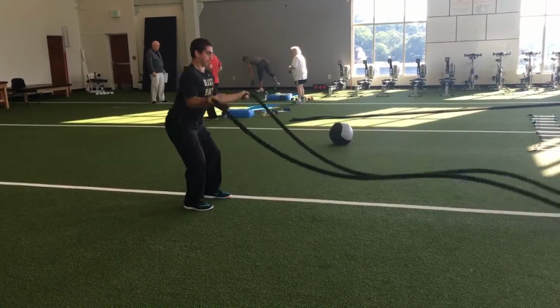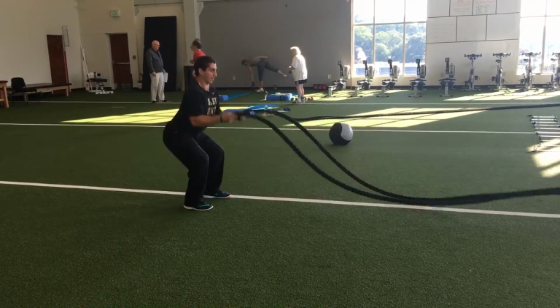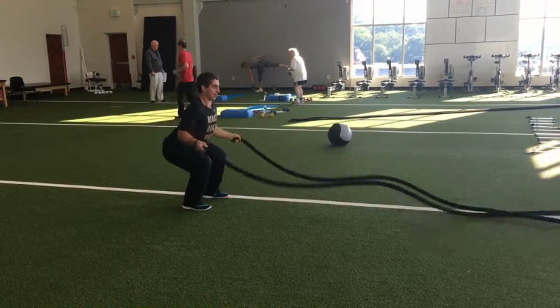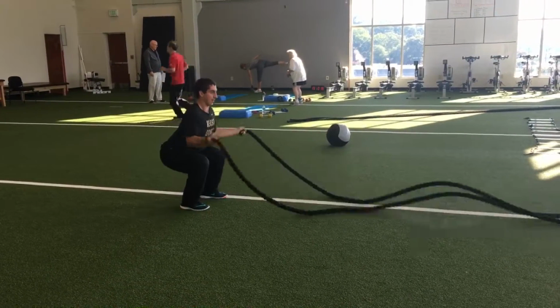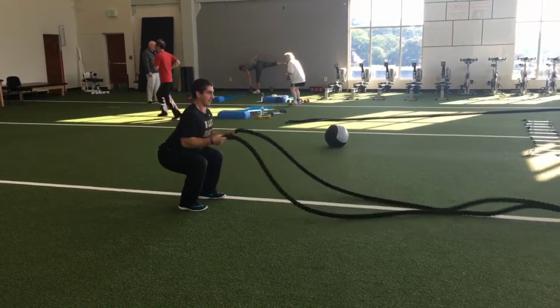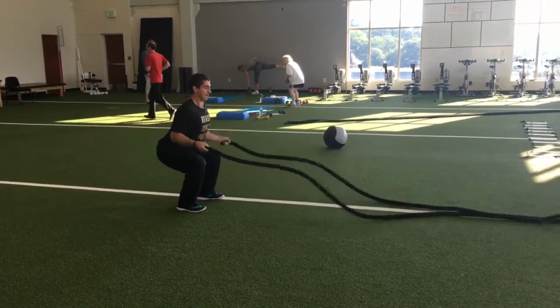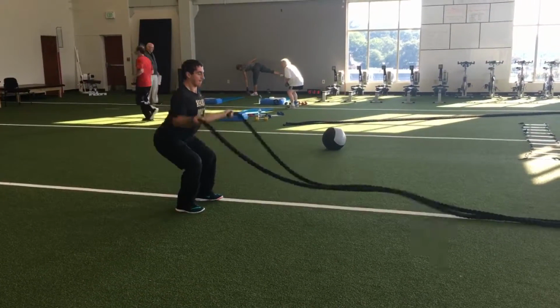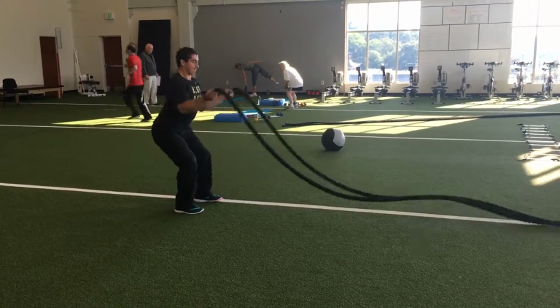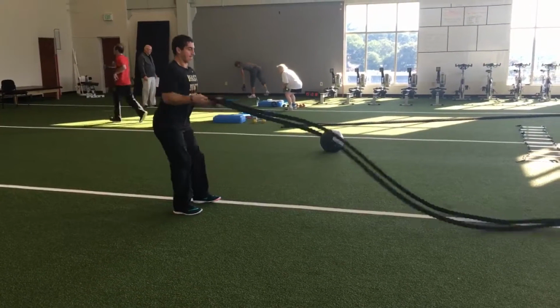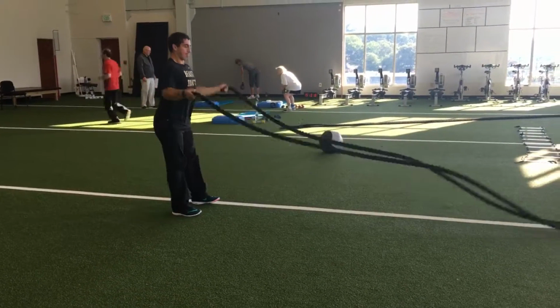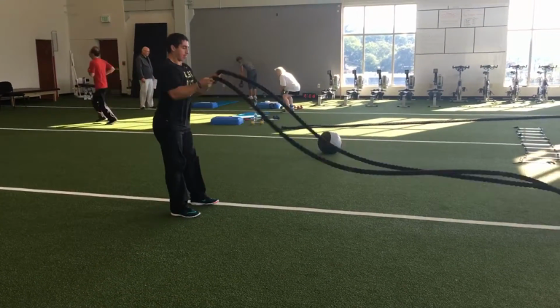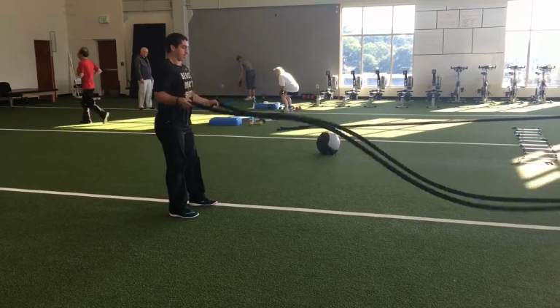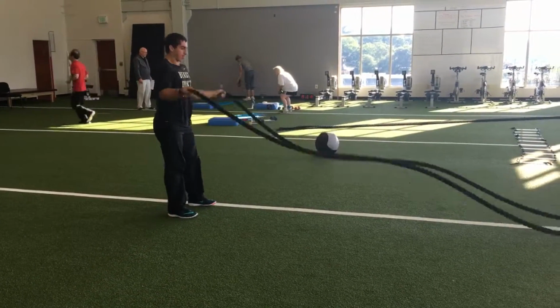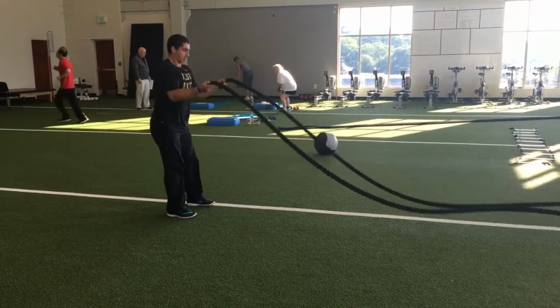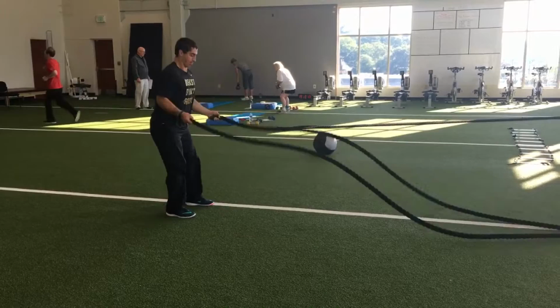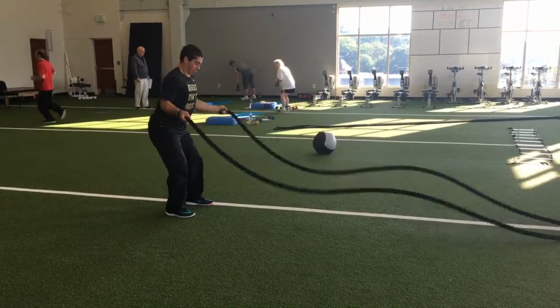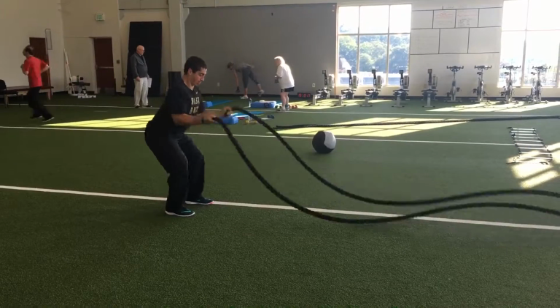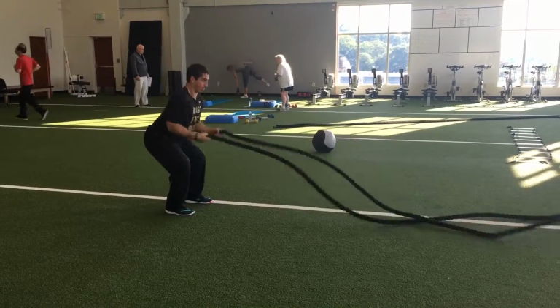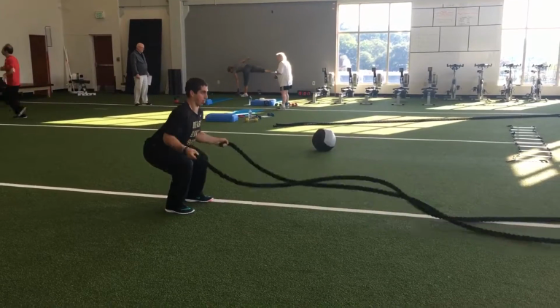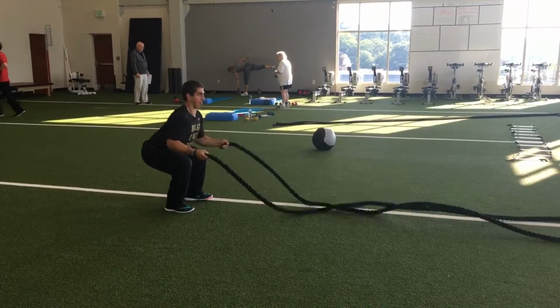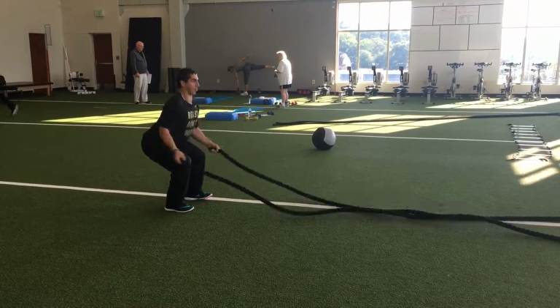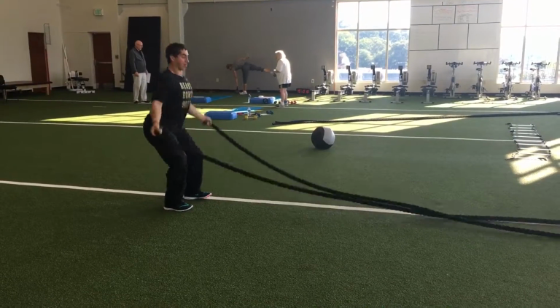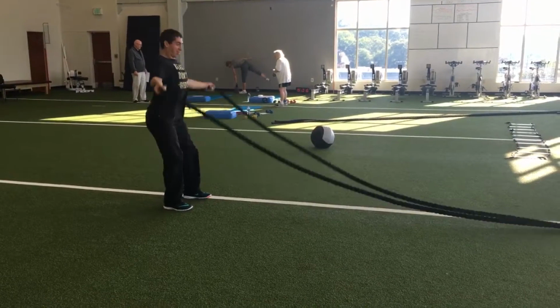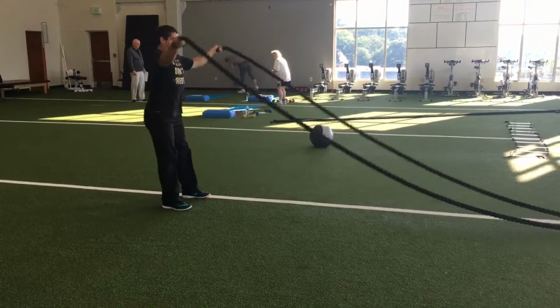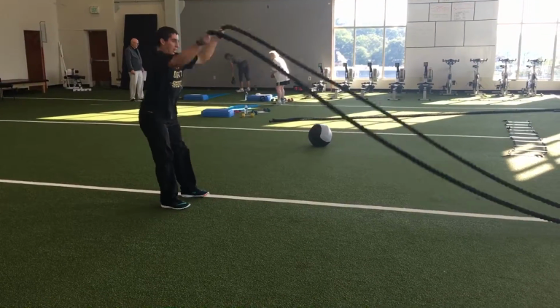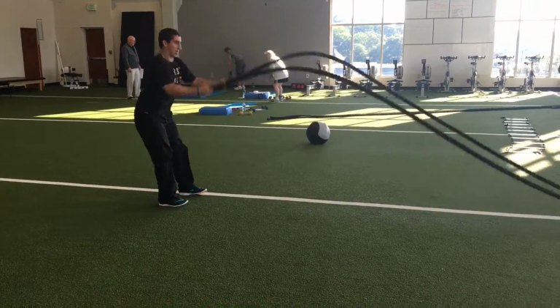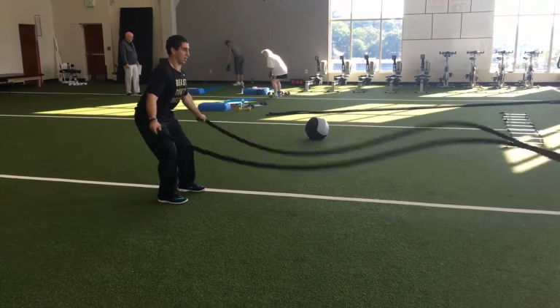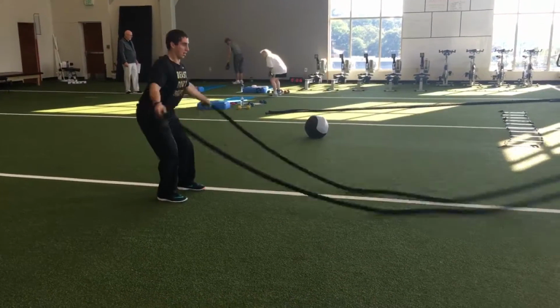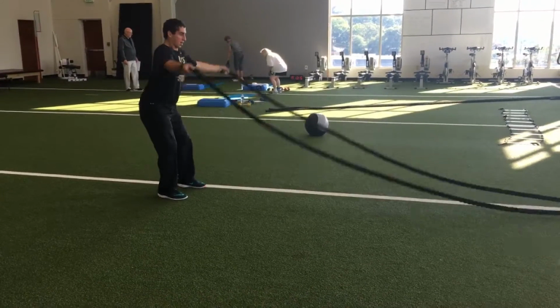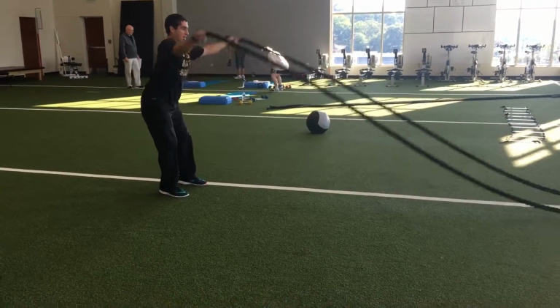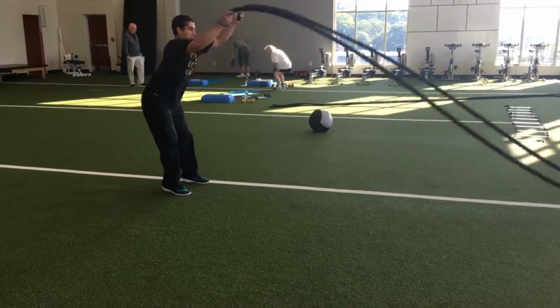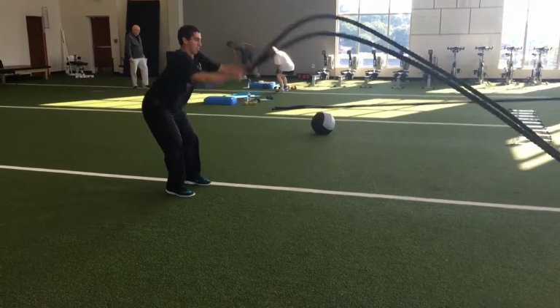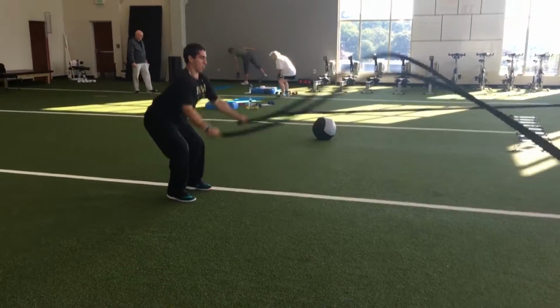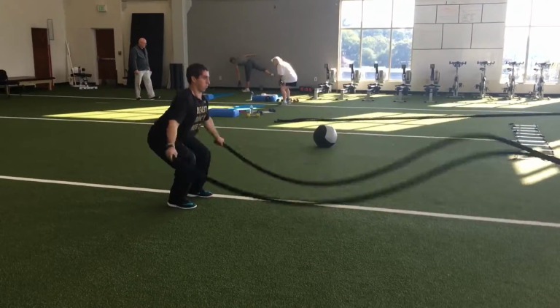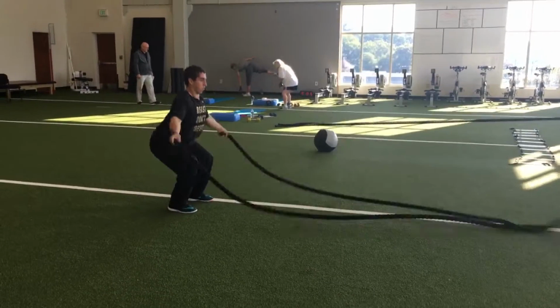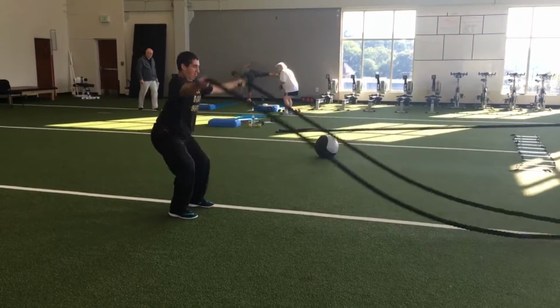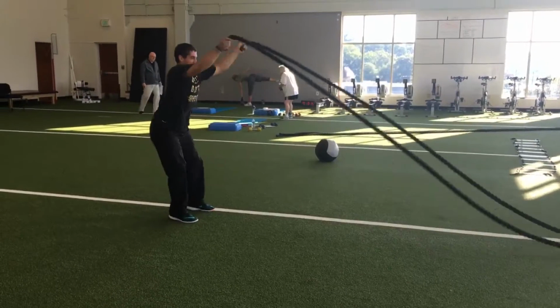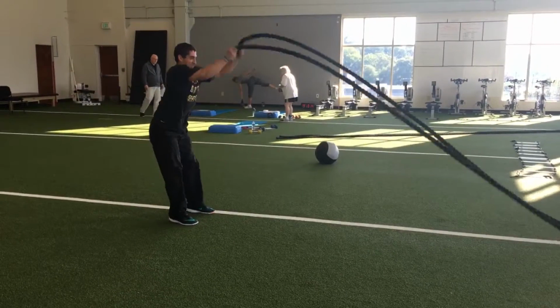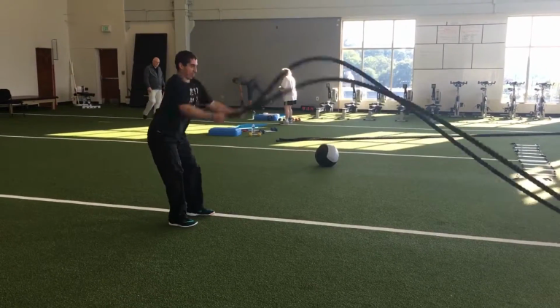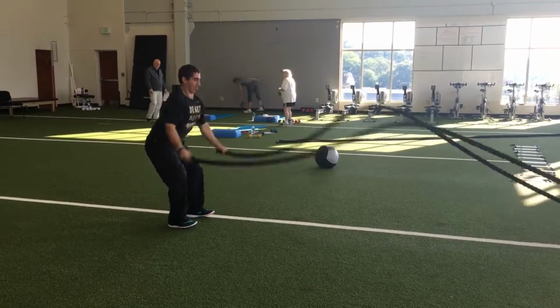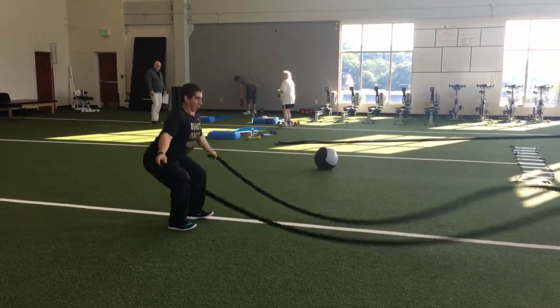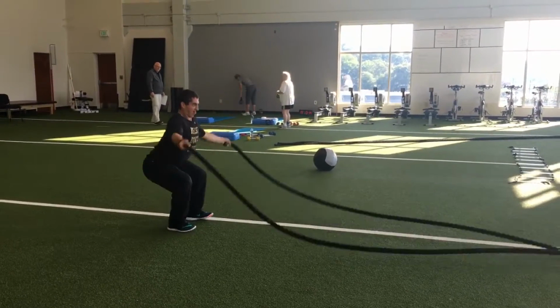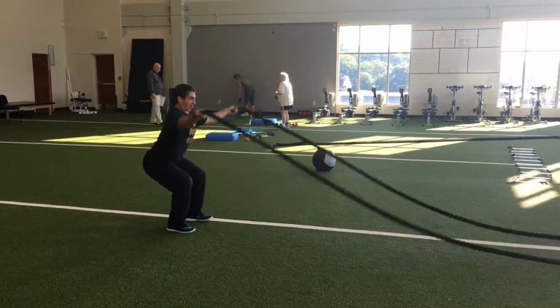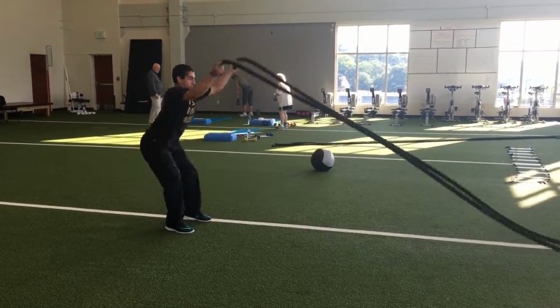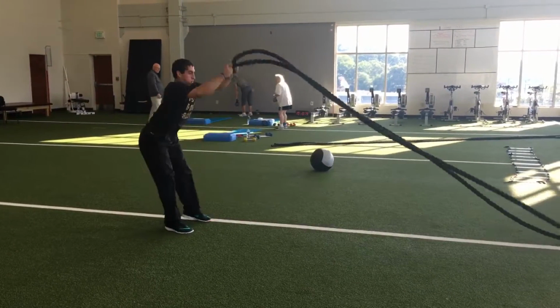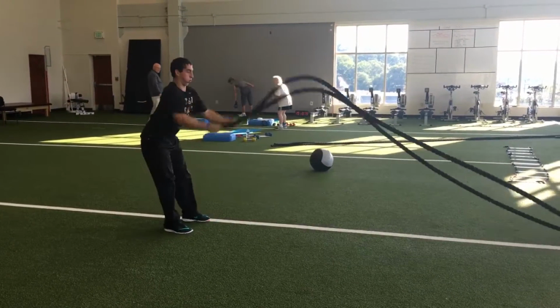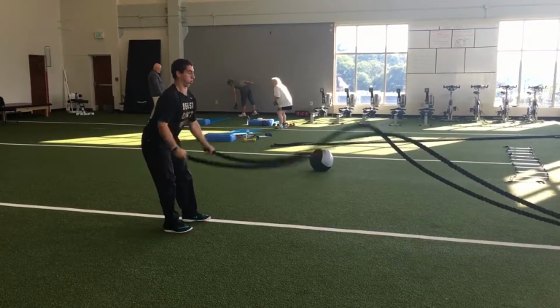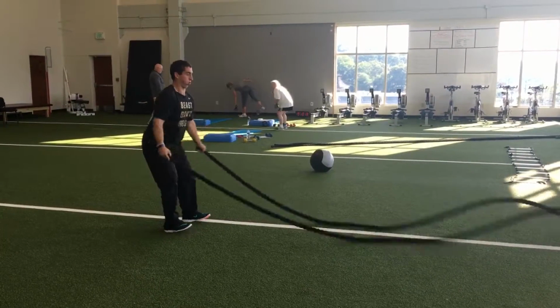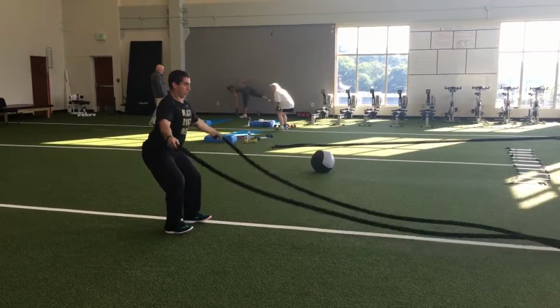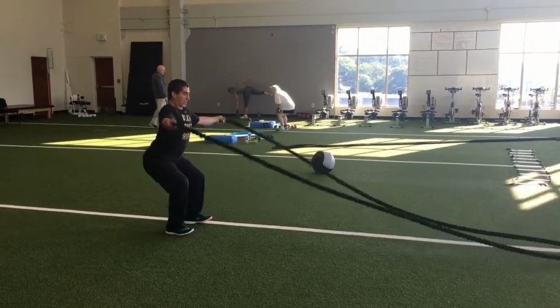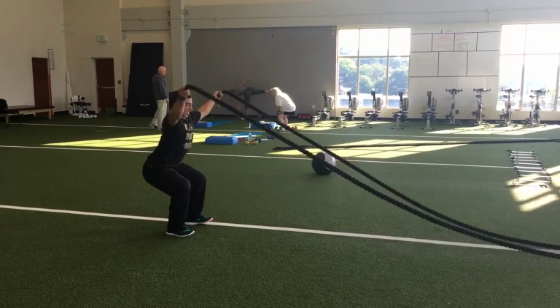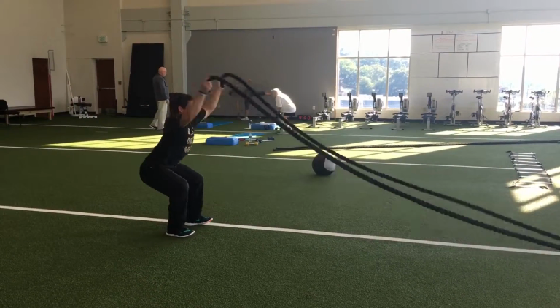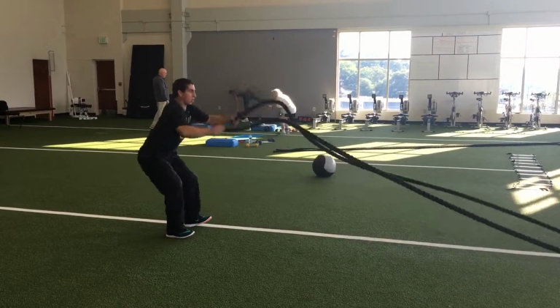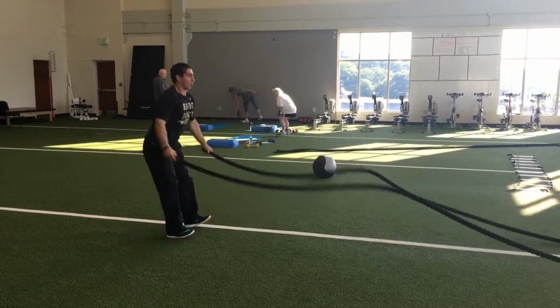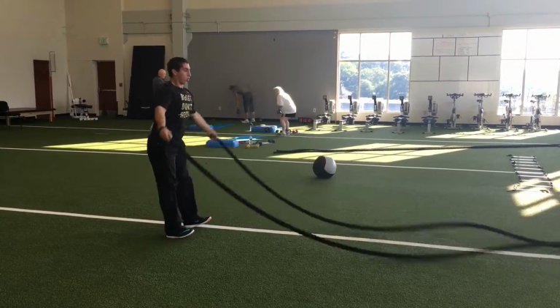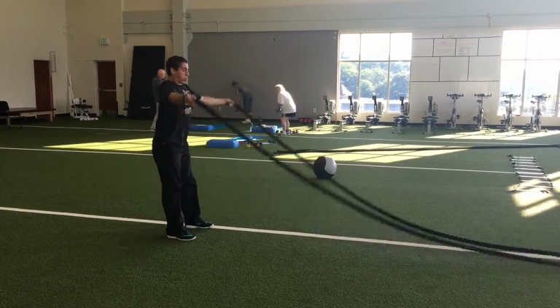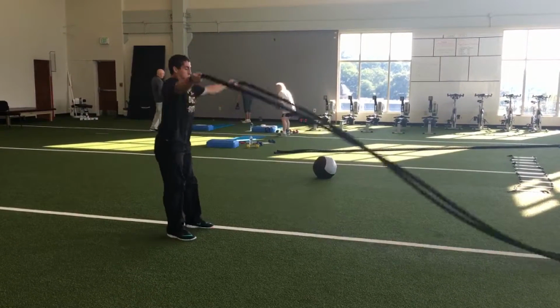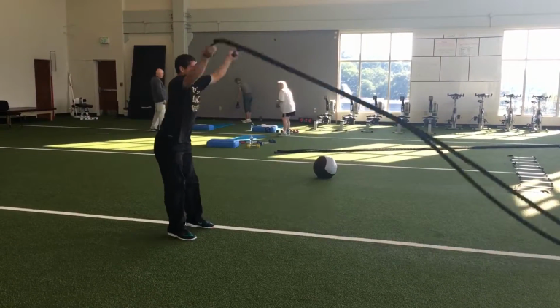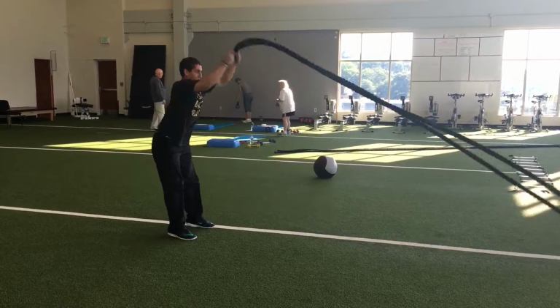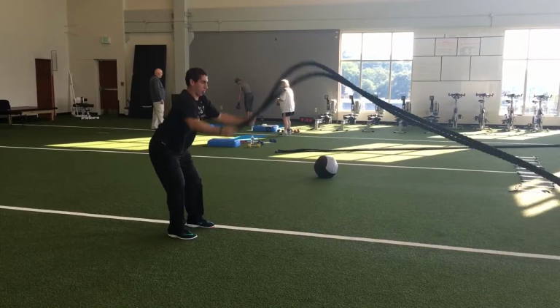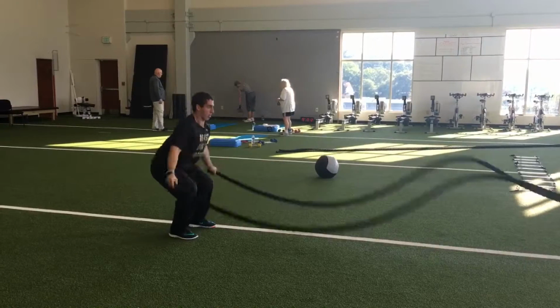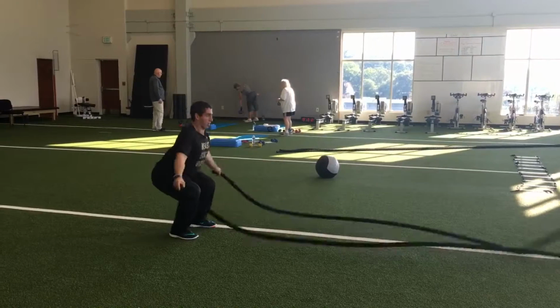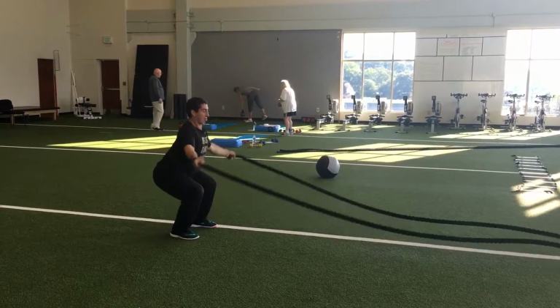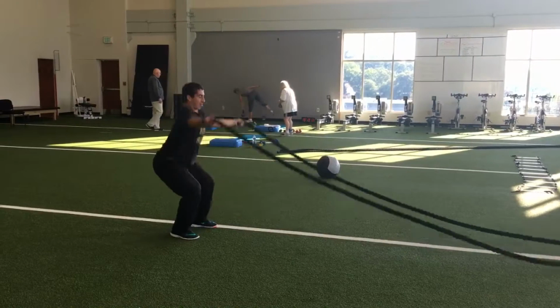This would be as opposed to a big circle, where you're adding in your shoulders to it and you're still squatting down at the same time.